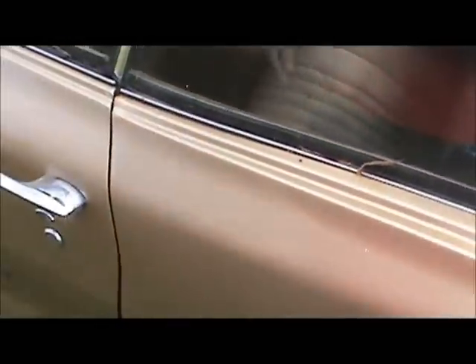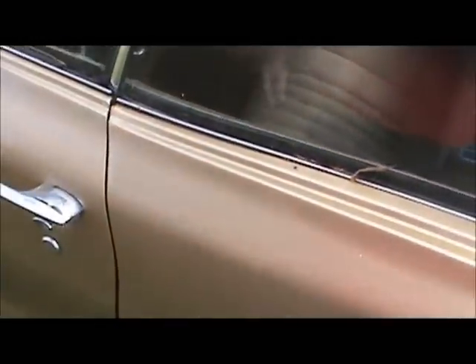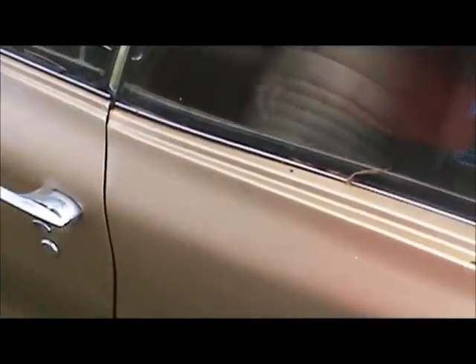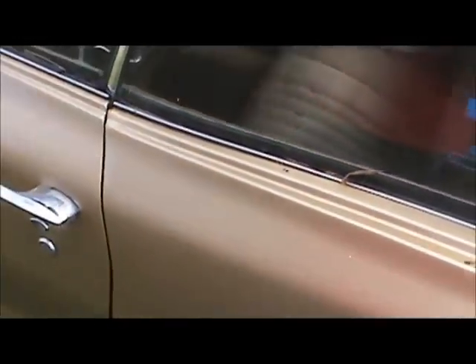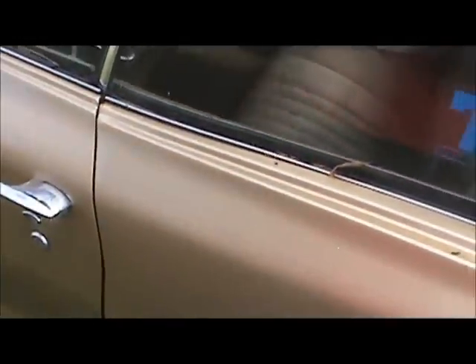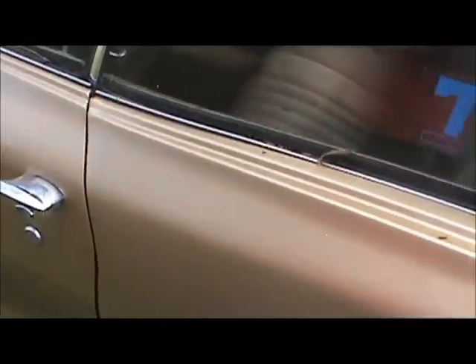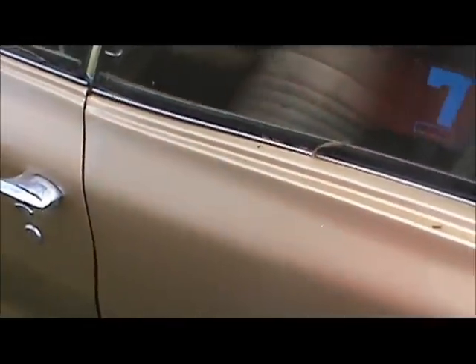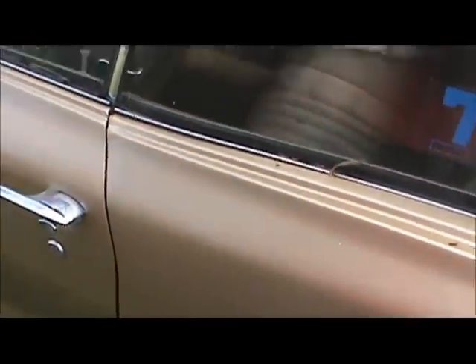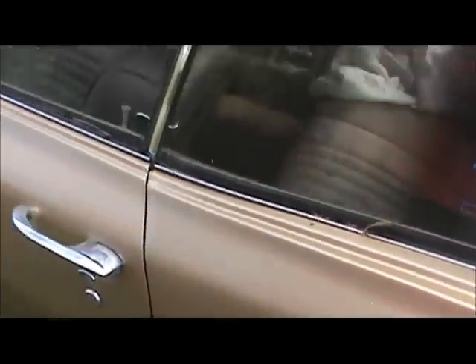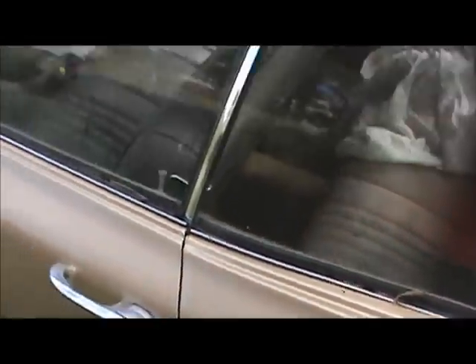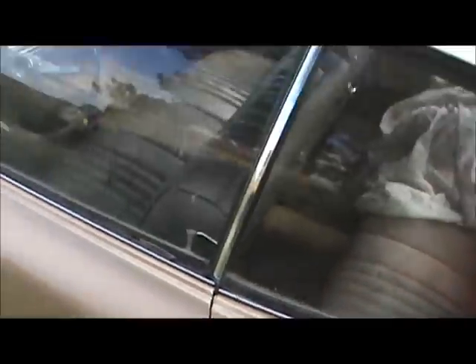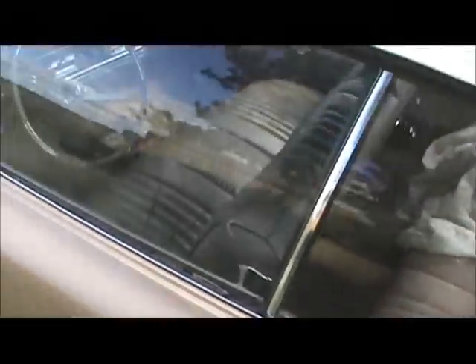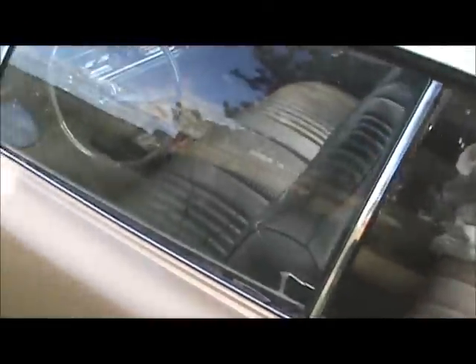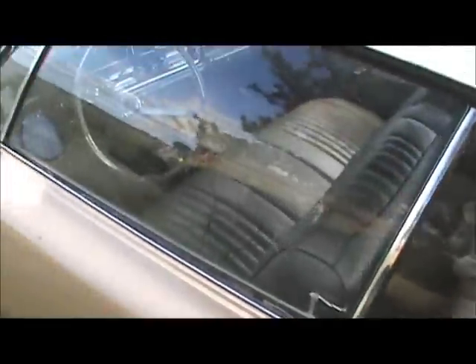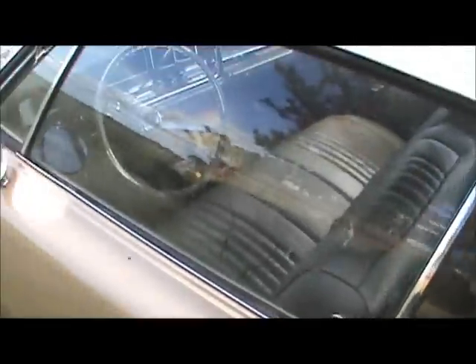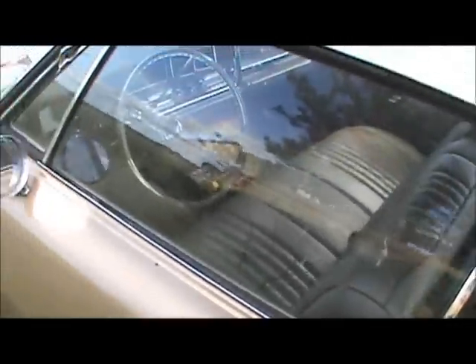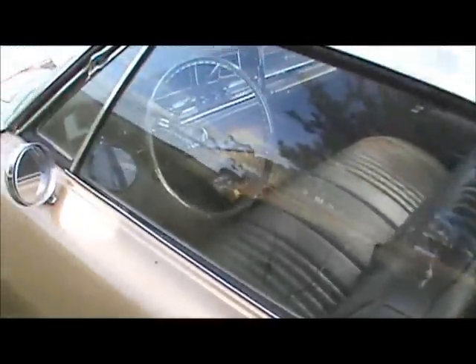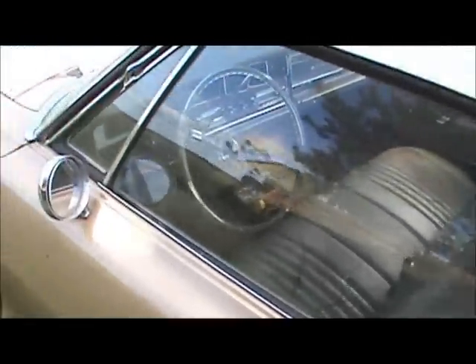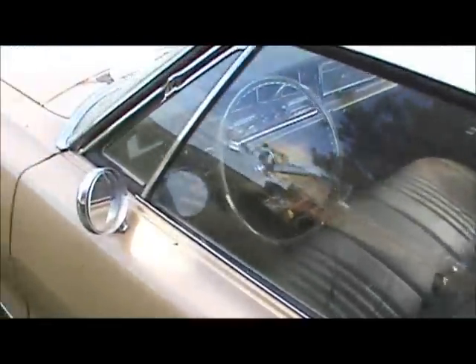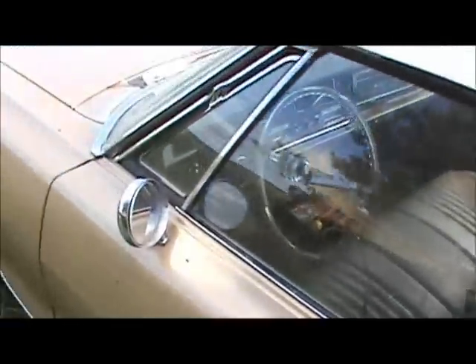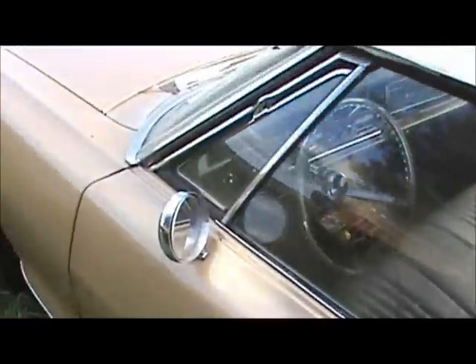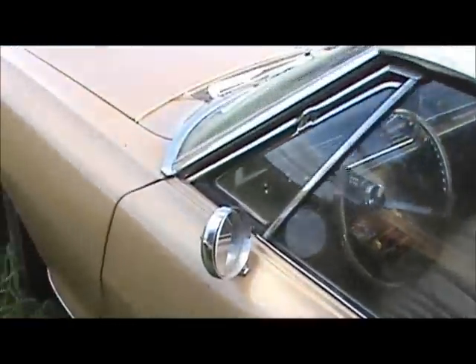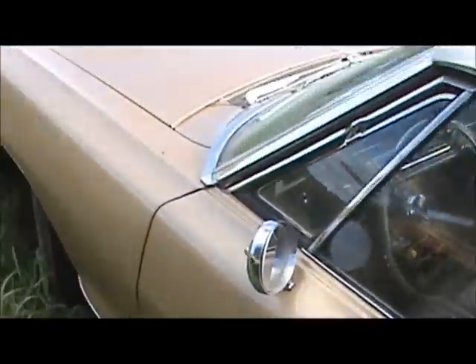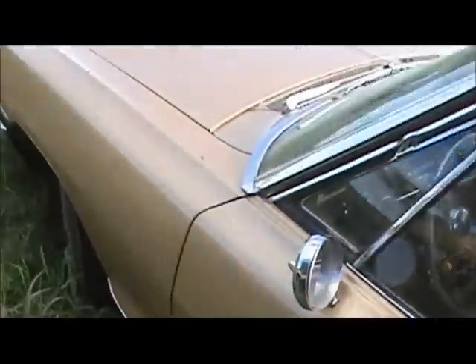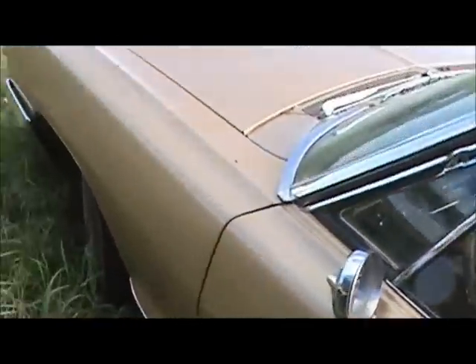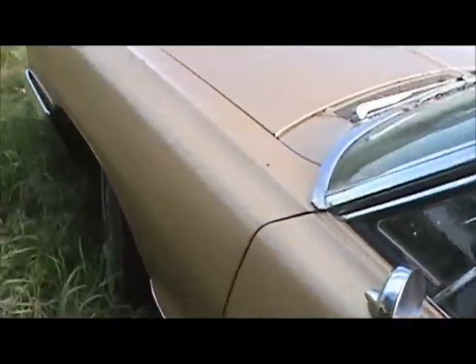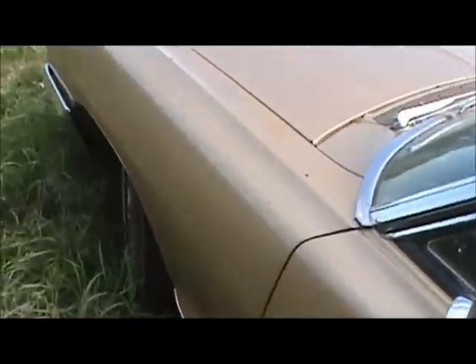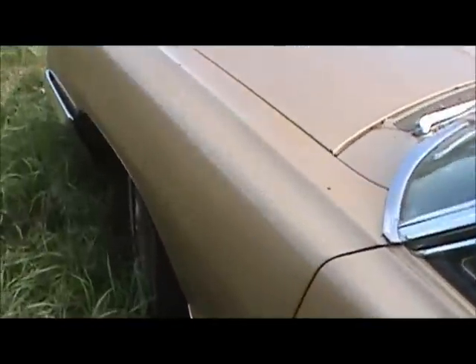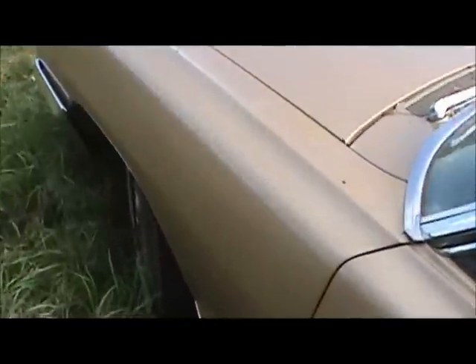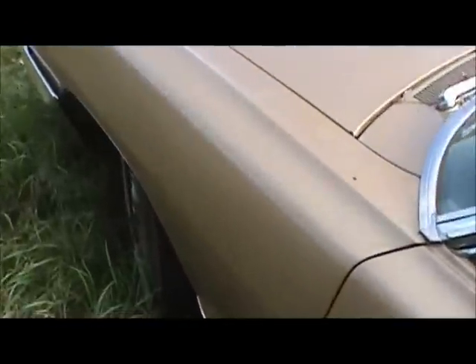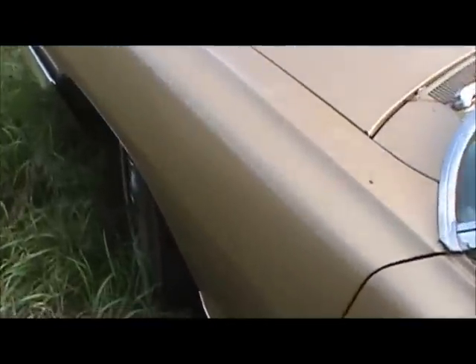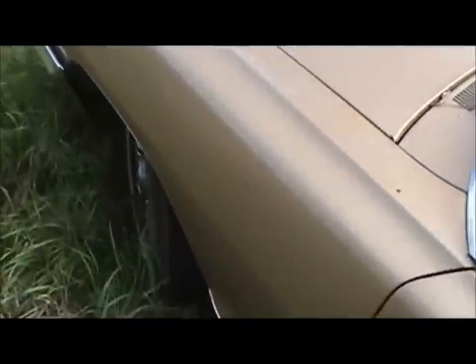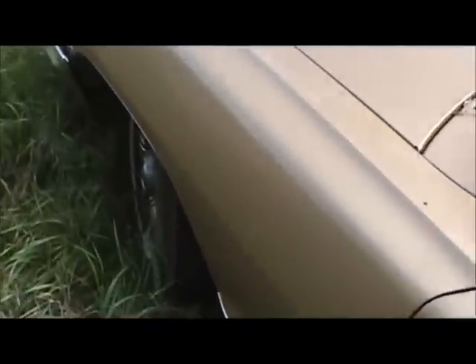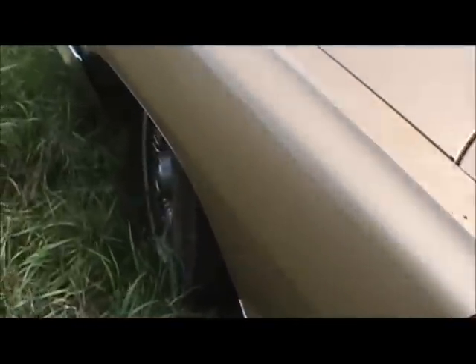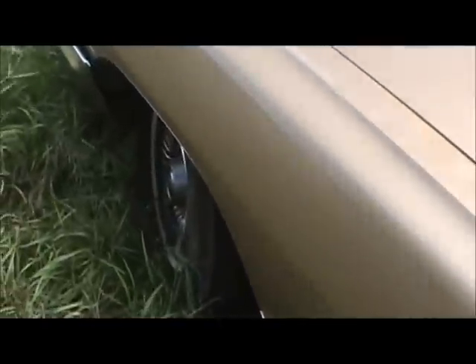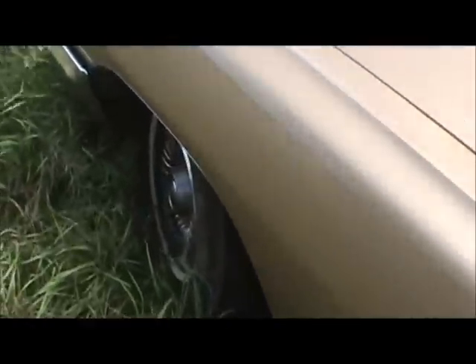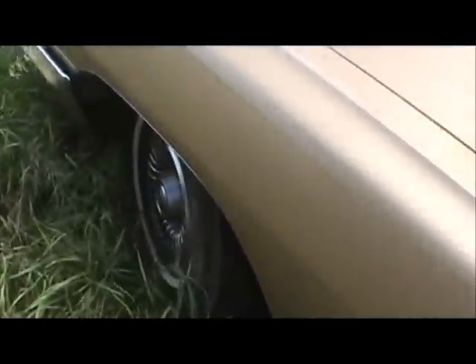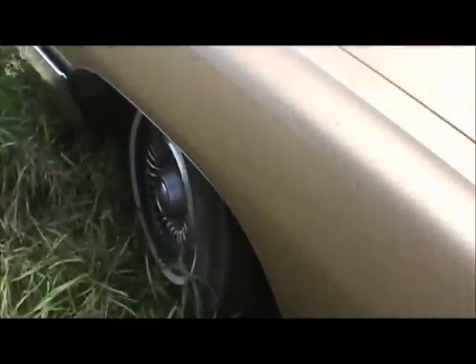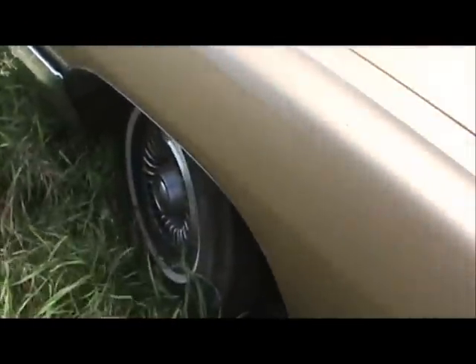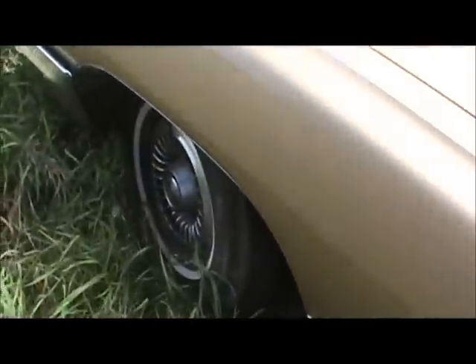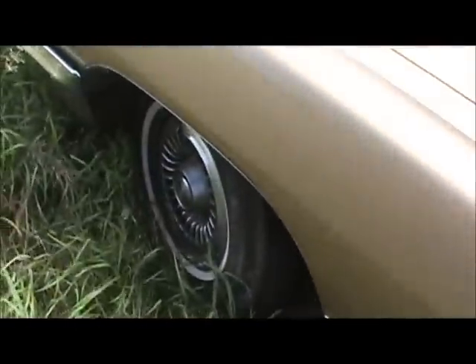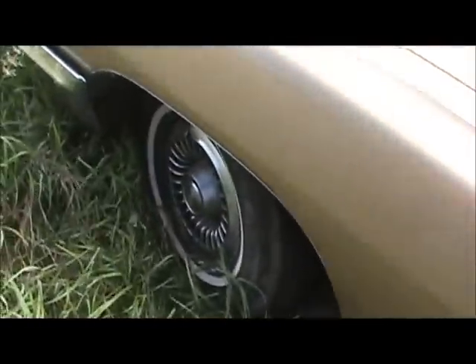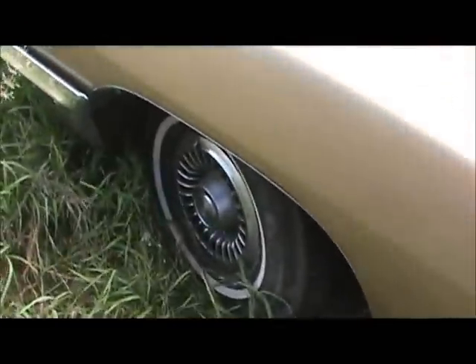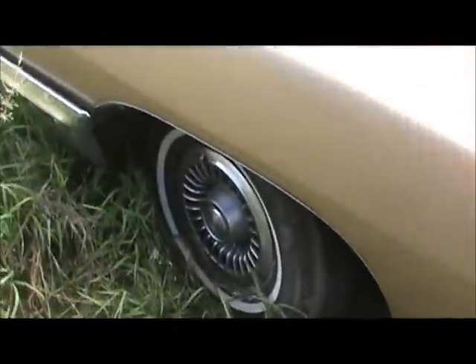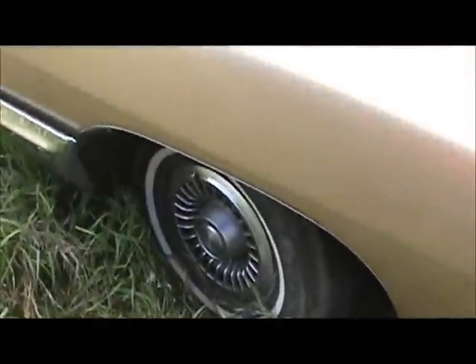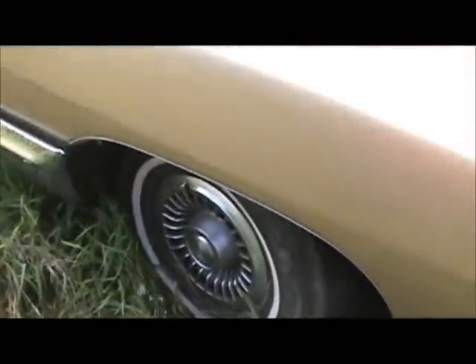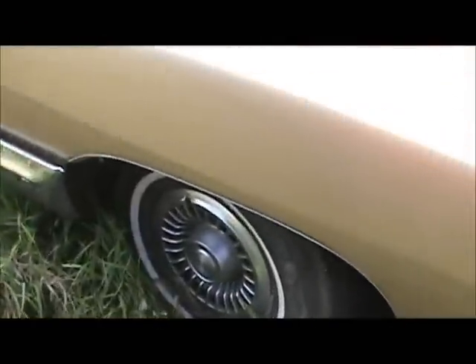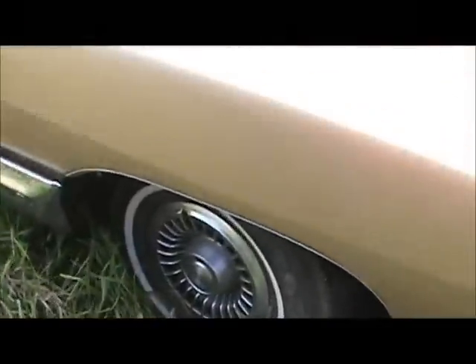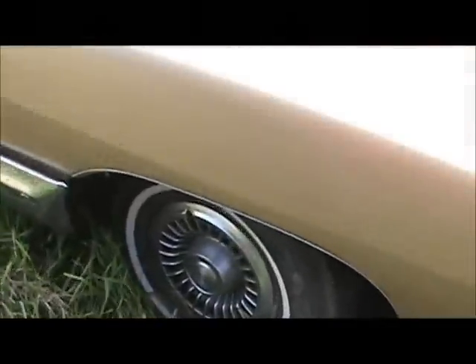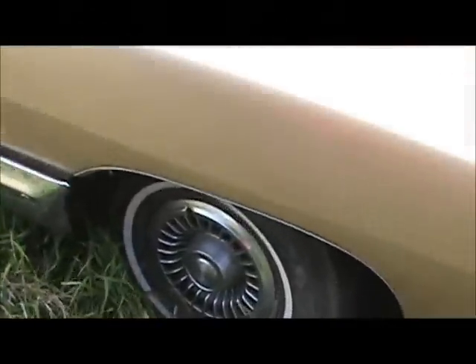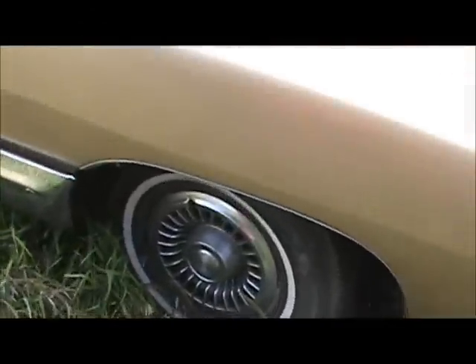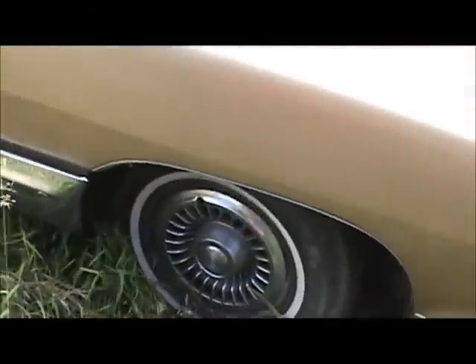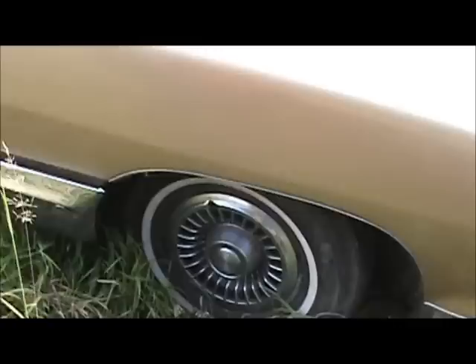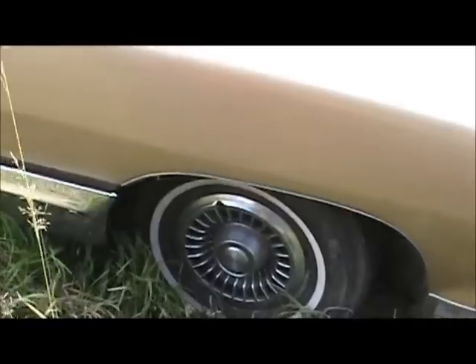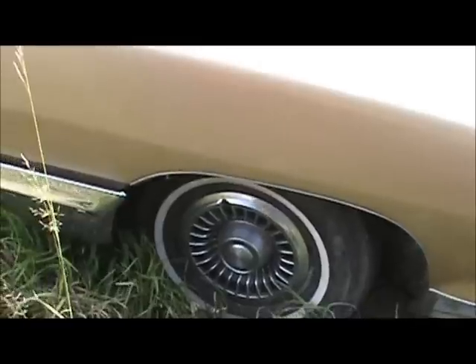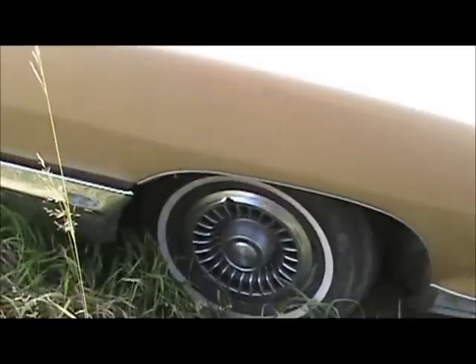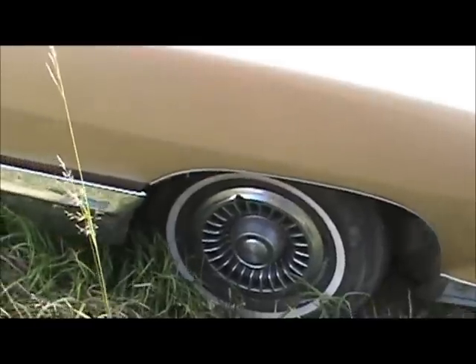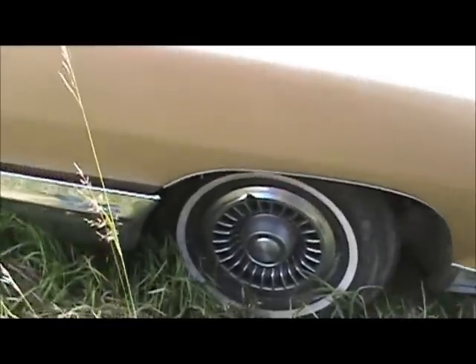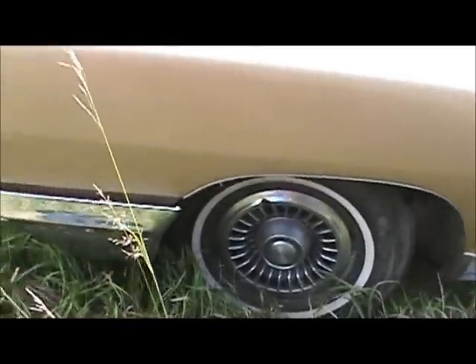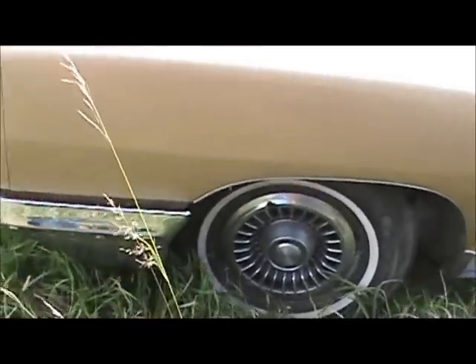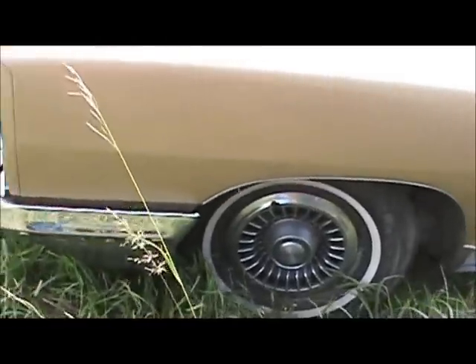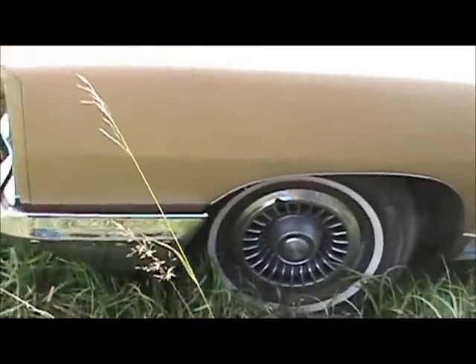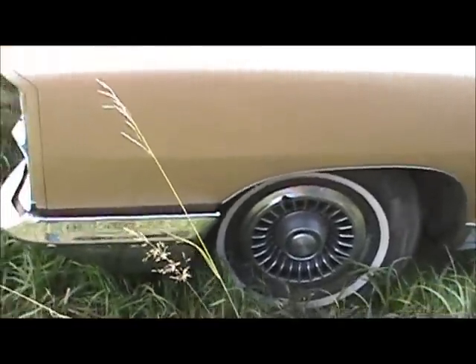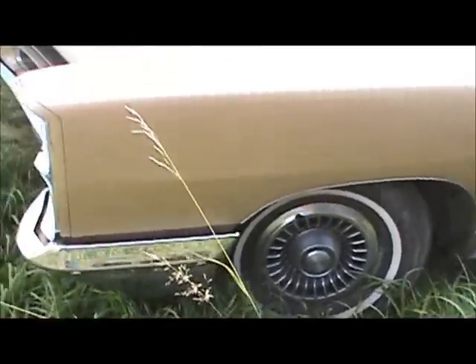Look at this thing — it's freaking pooched though. Bare bones convertible.